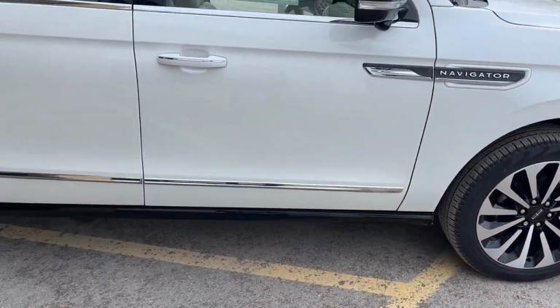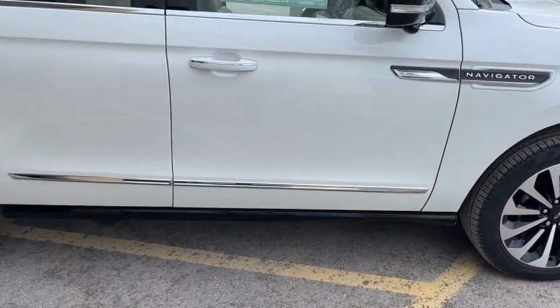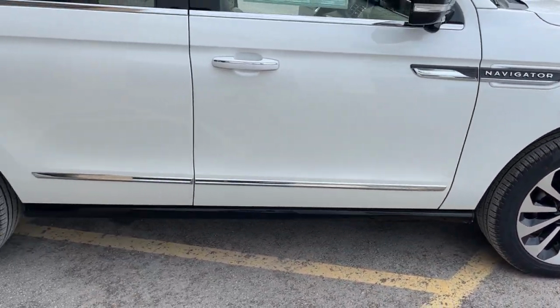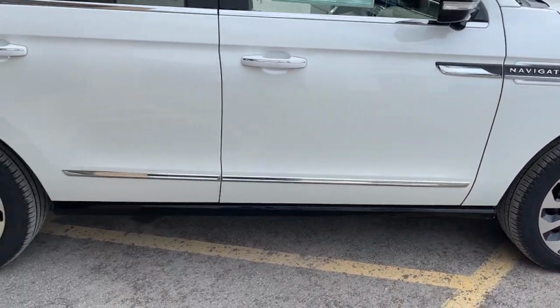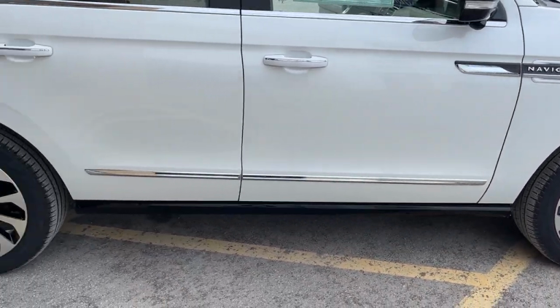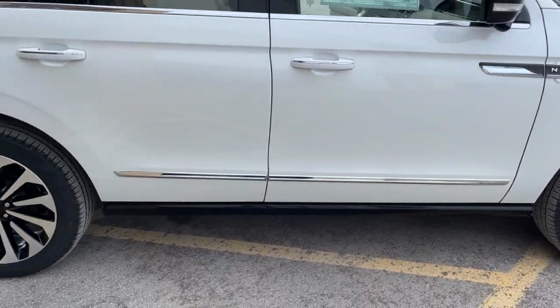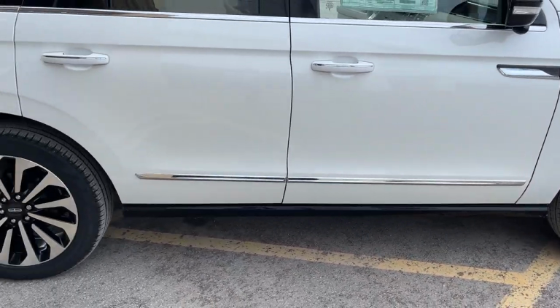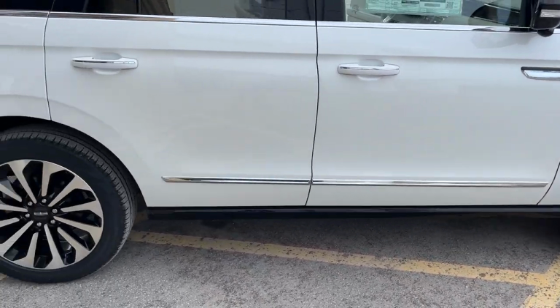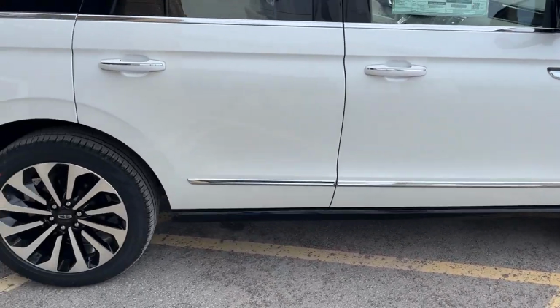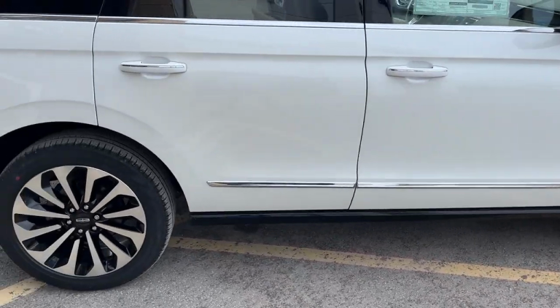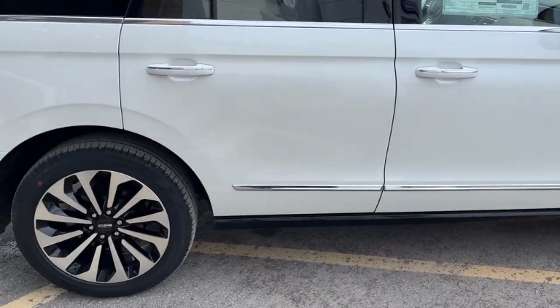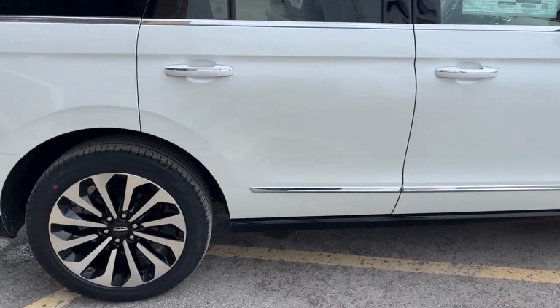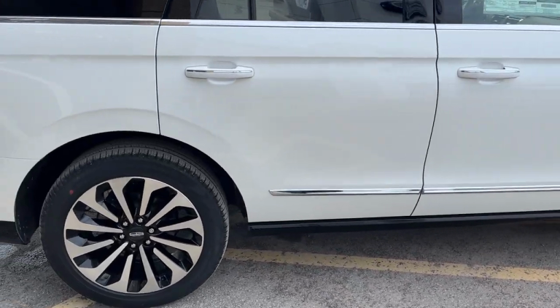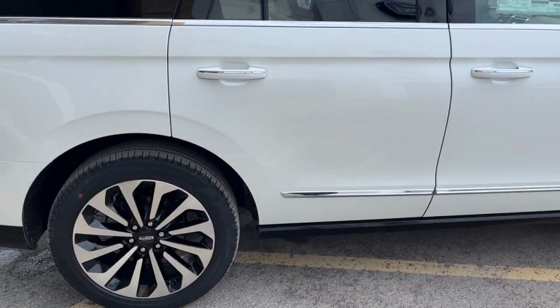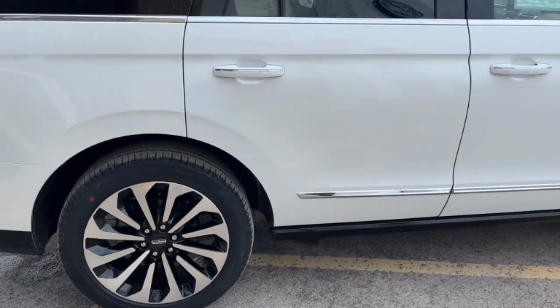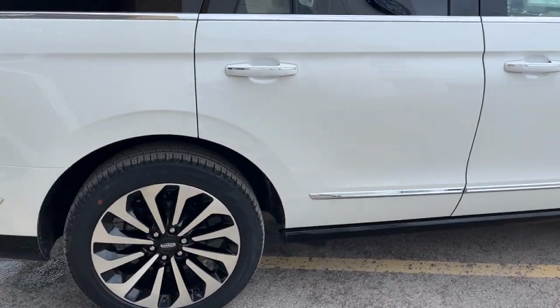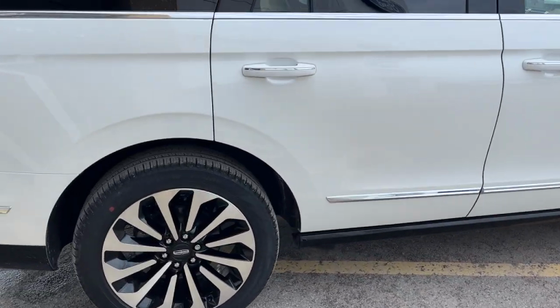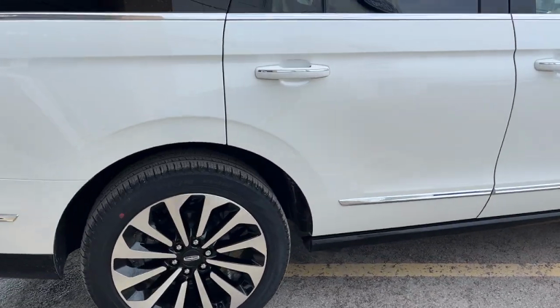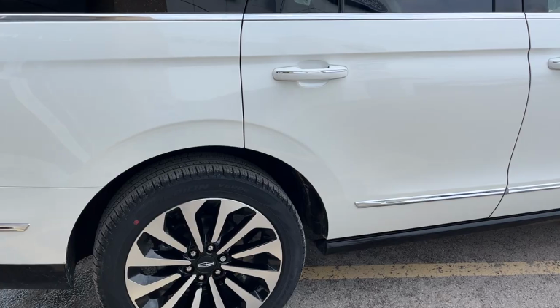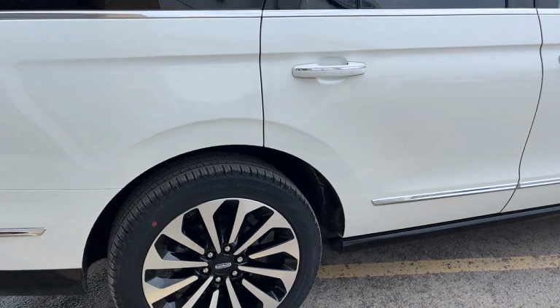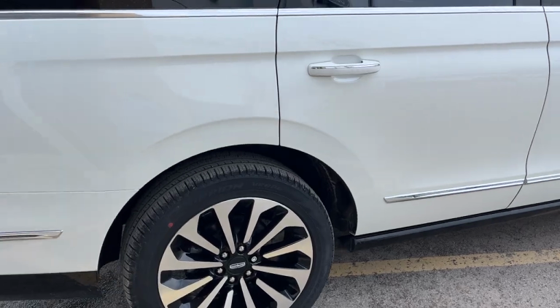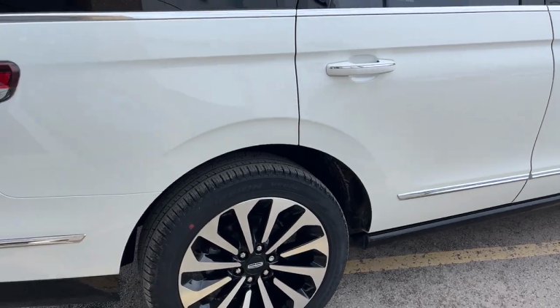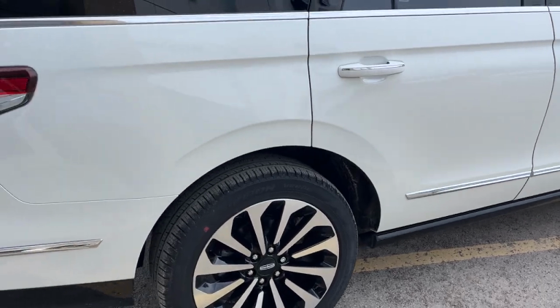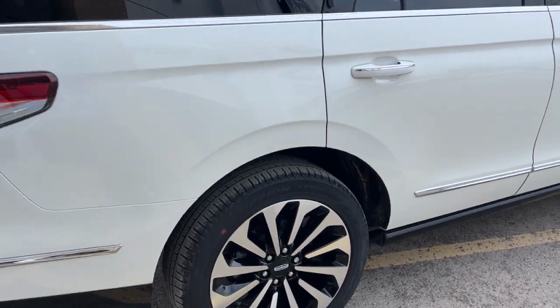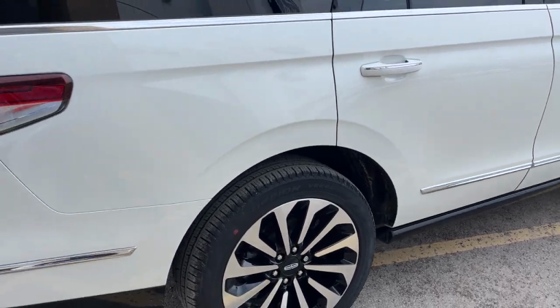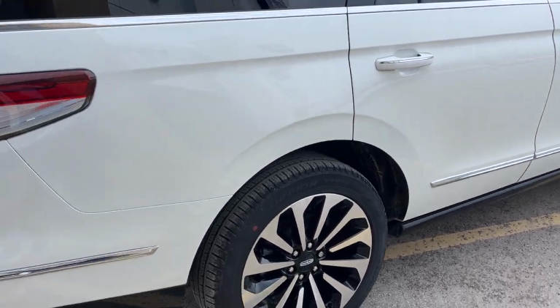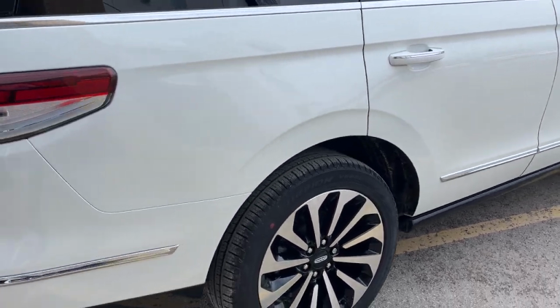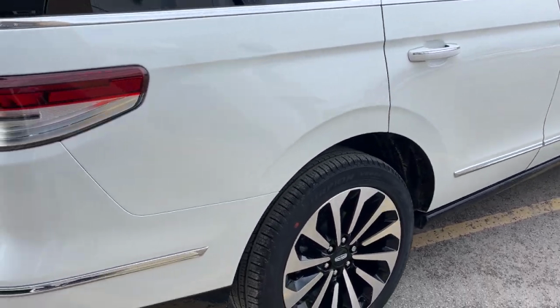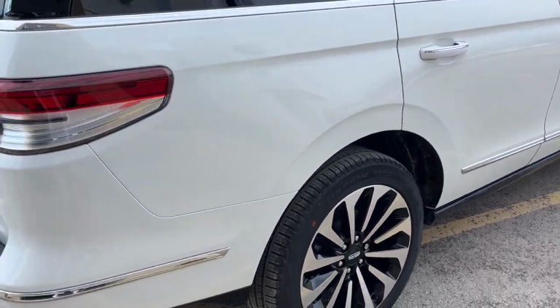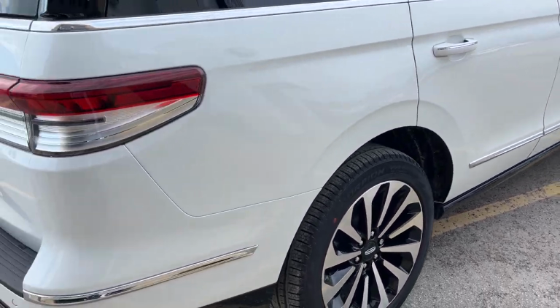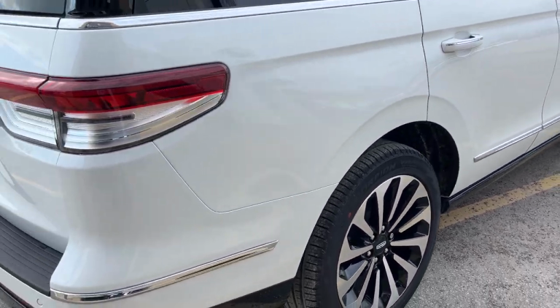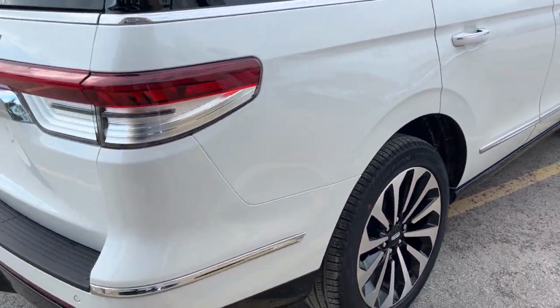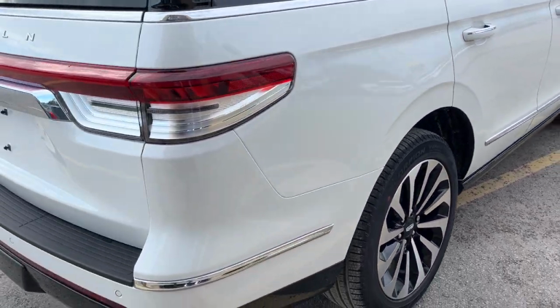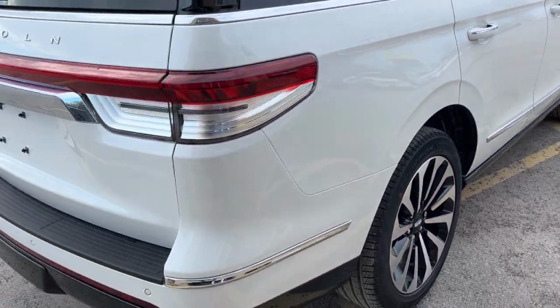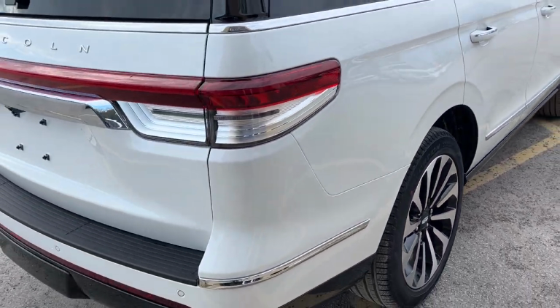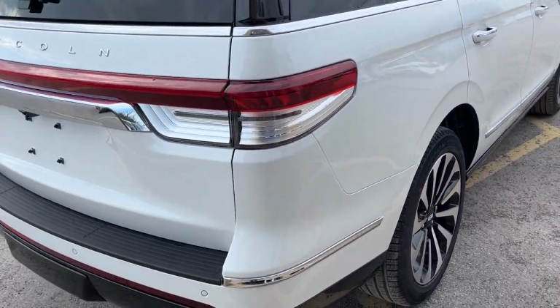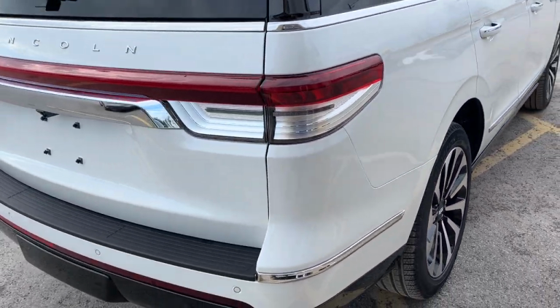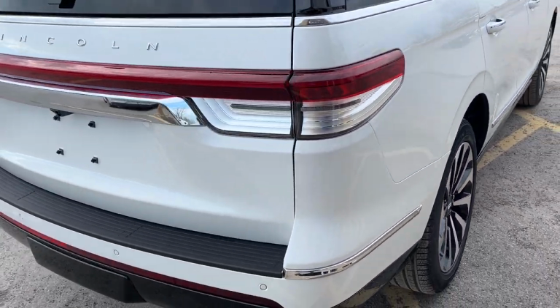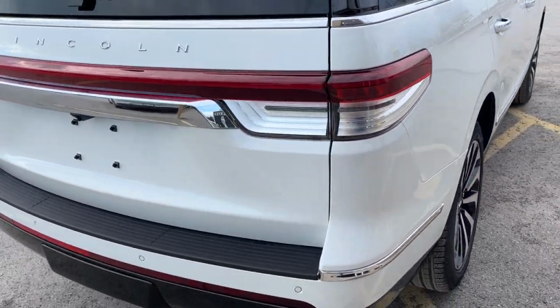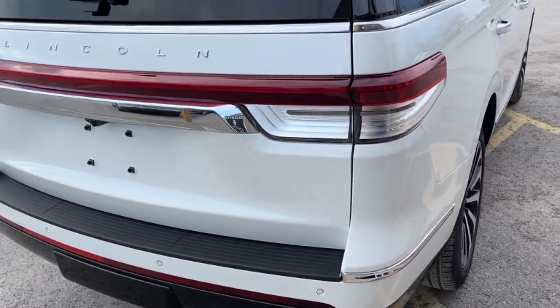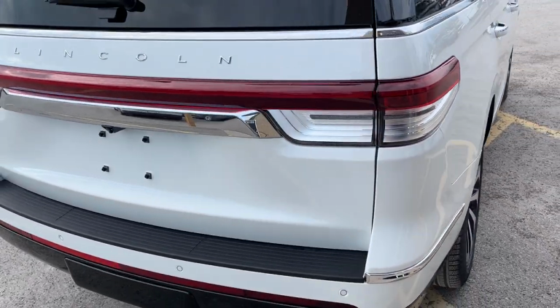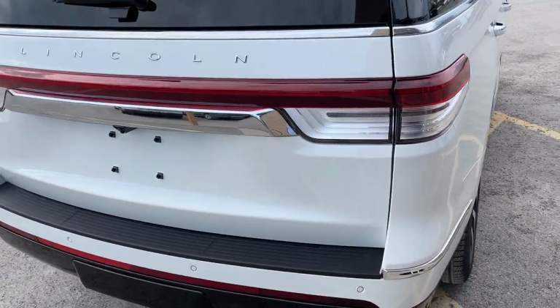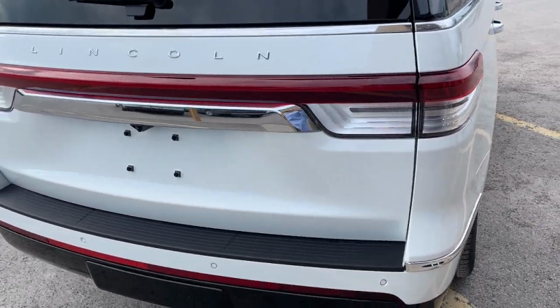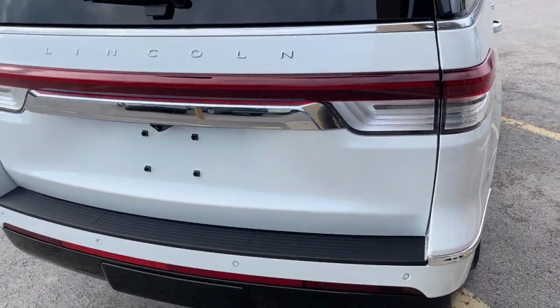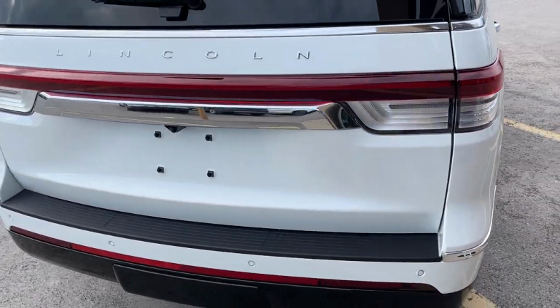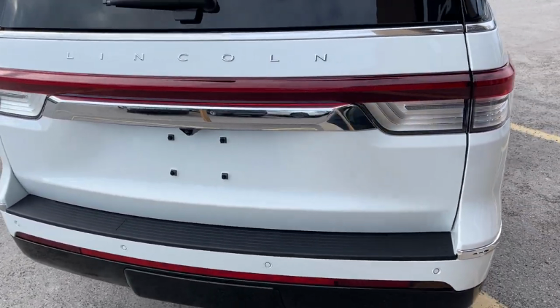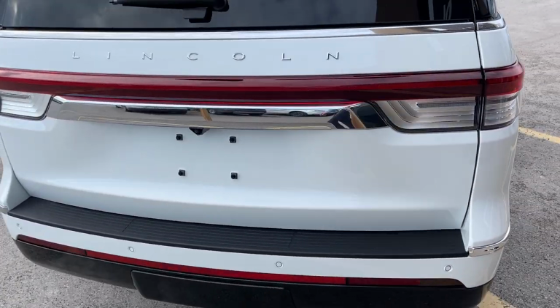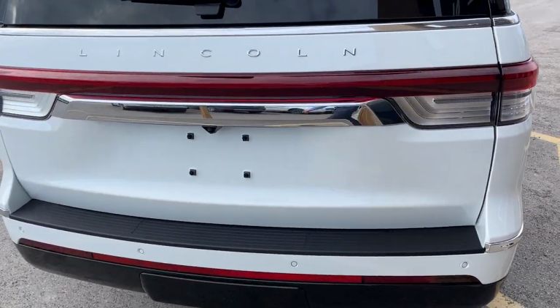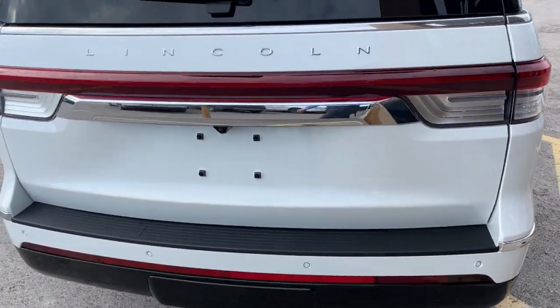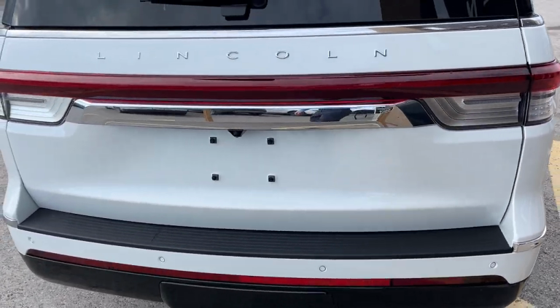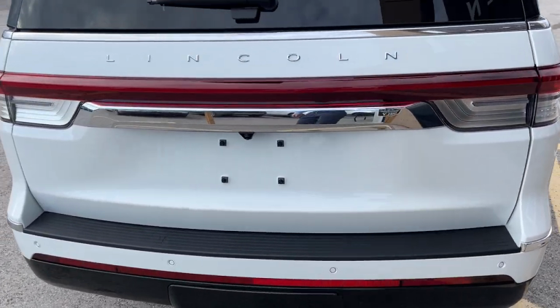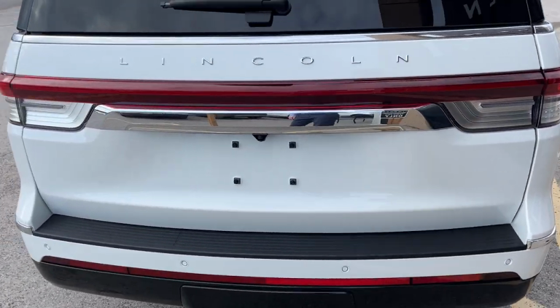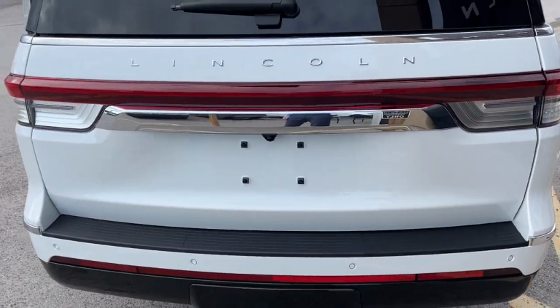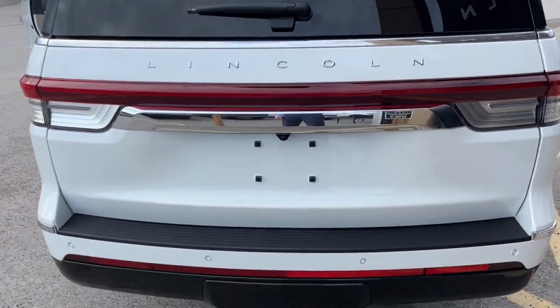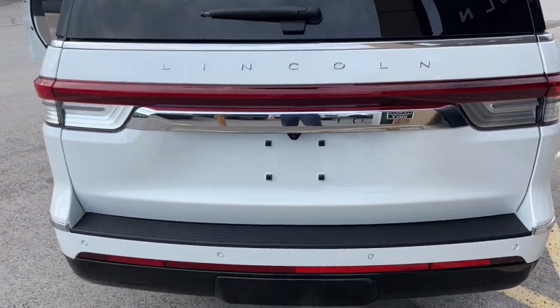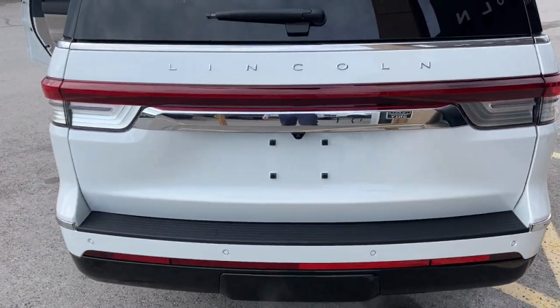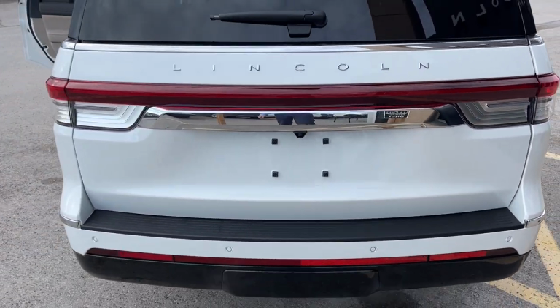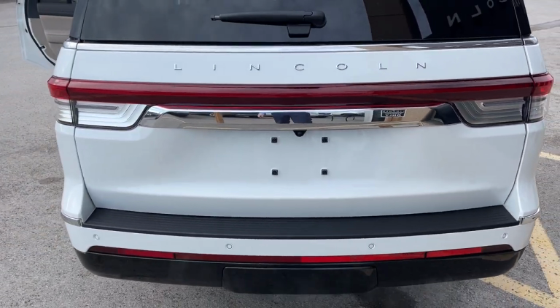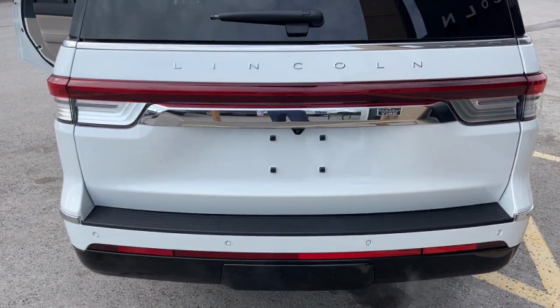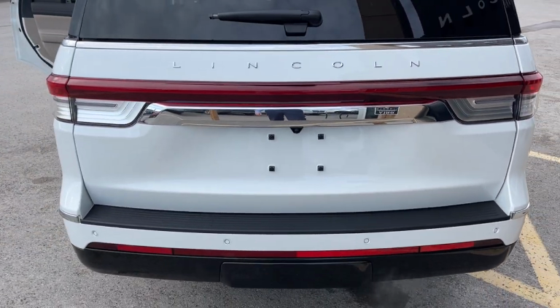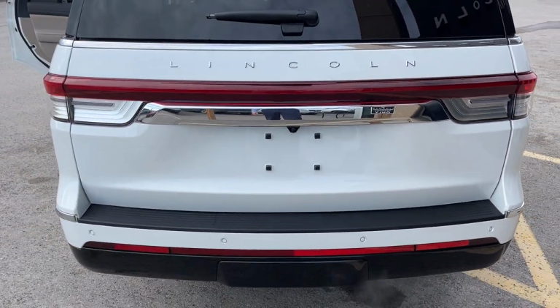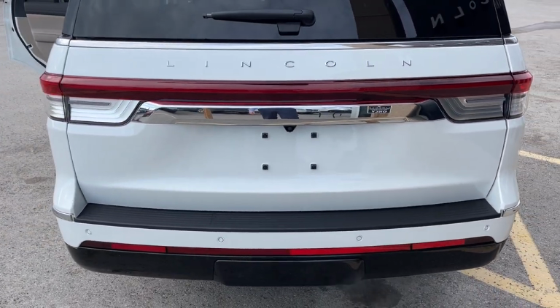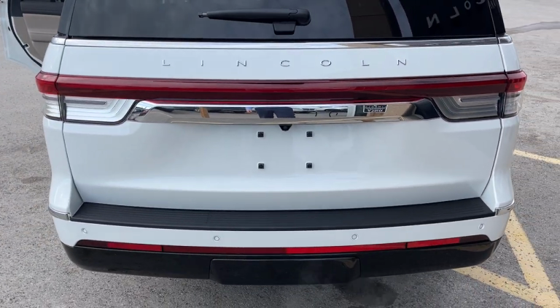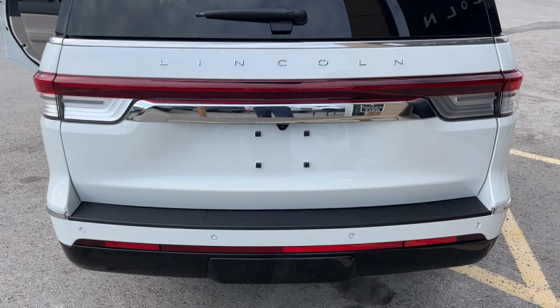This one's powered by the 3.5-liter twin turbocharged V6 engine, so you get plenty of power here. Coming around the back, you have your Lincoln light bar.